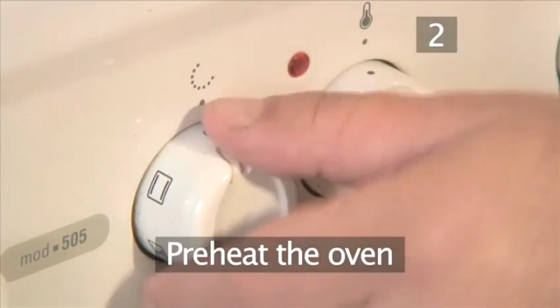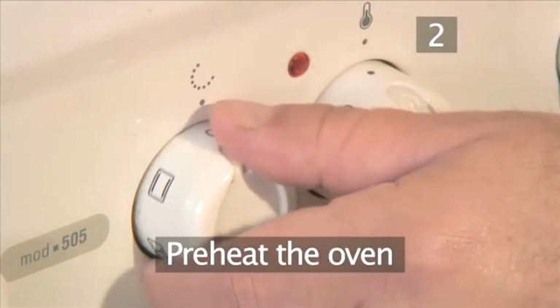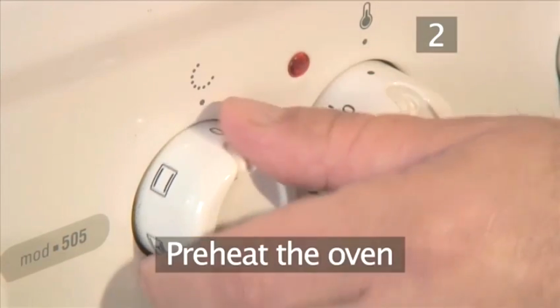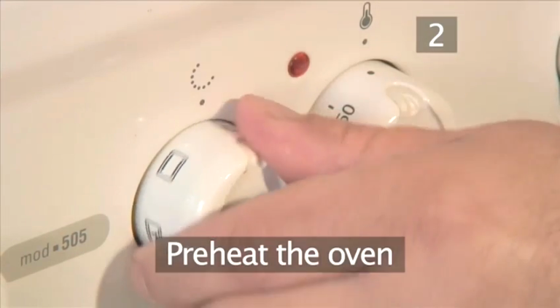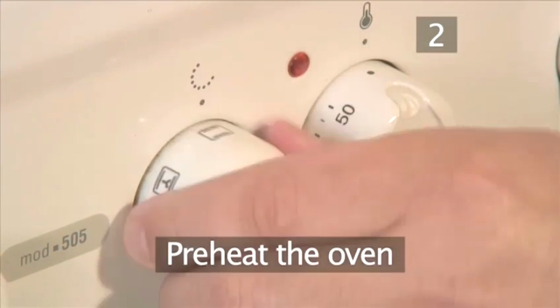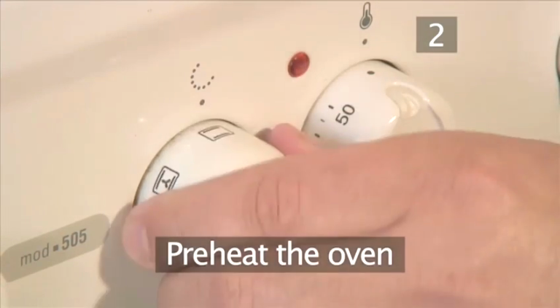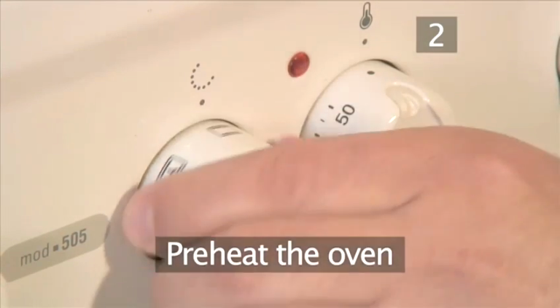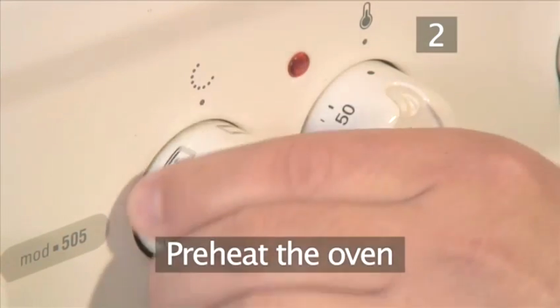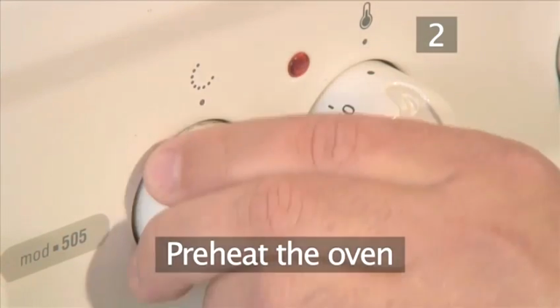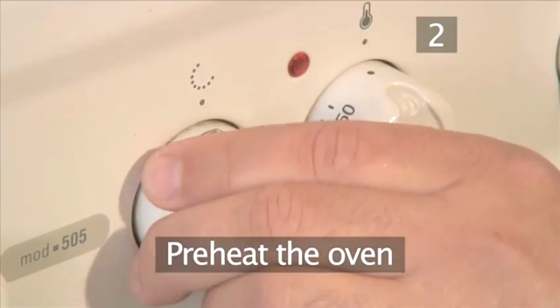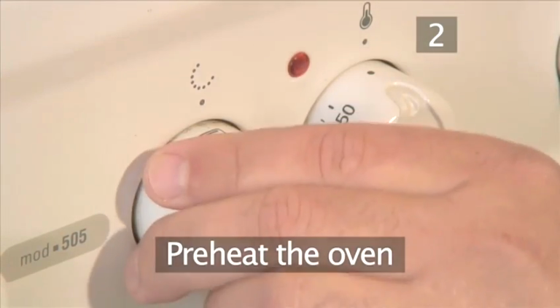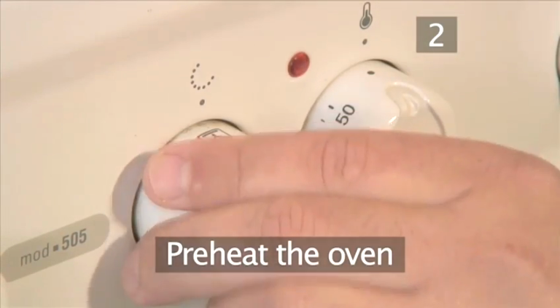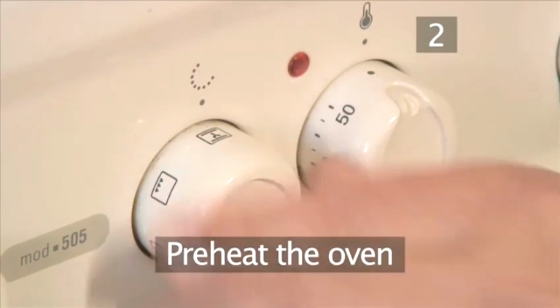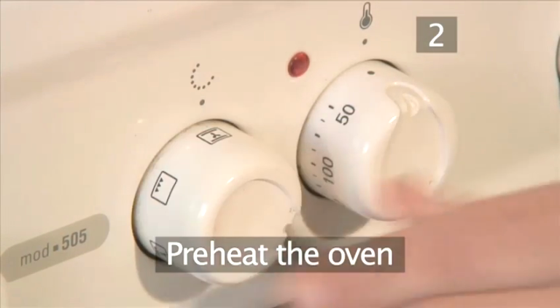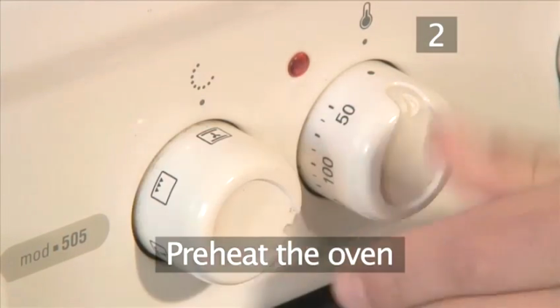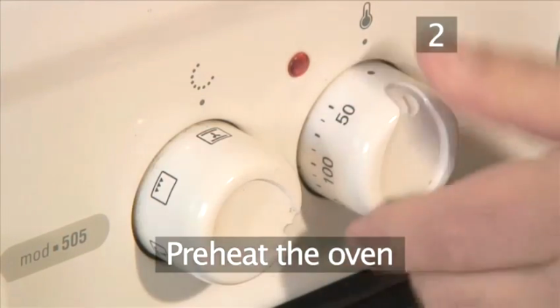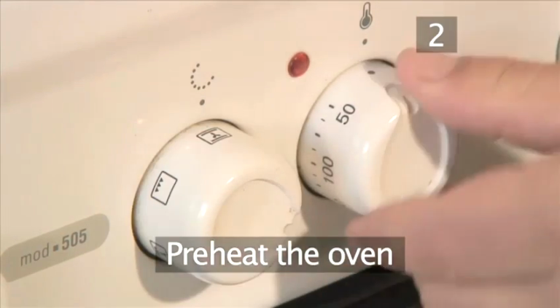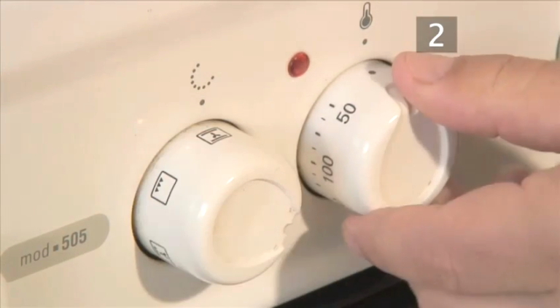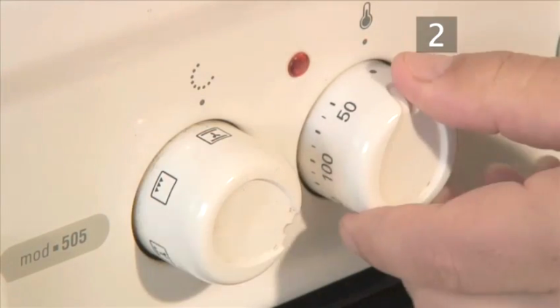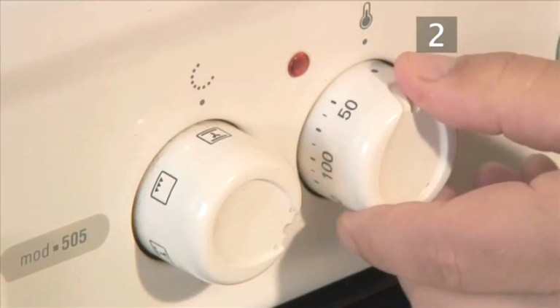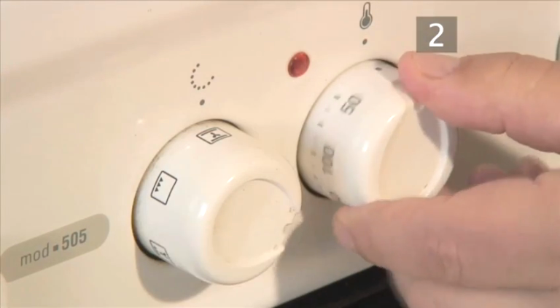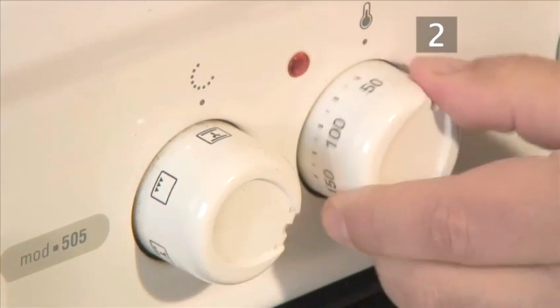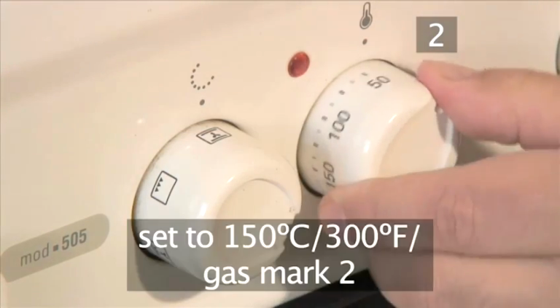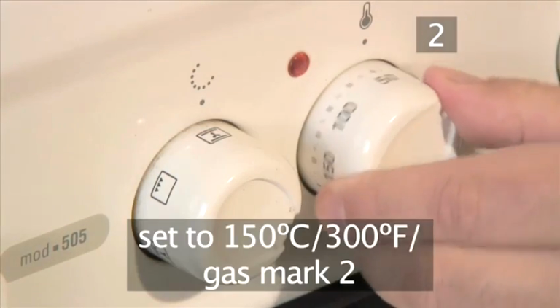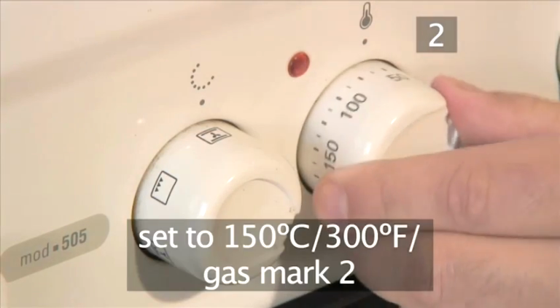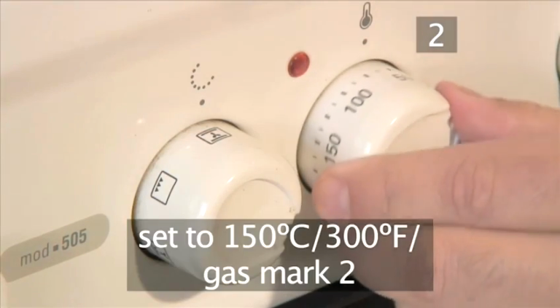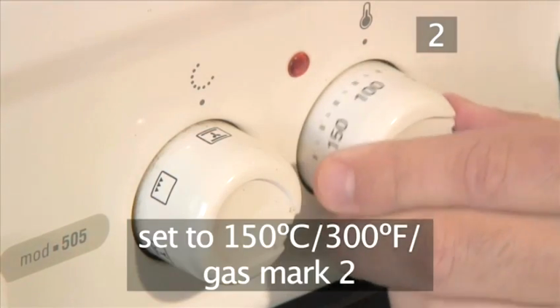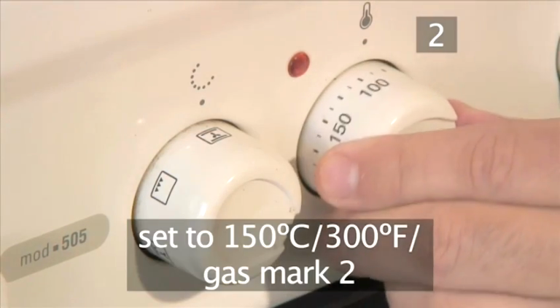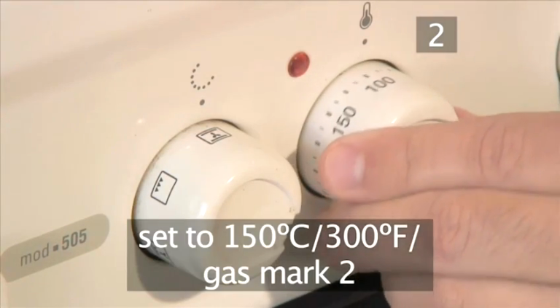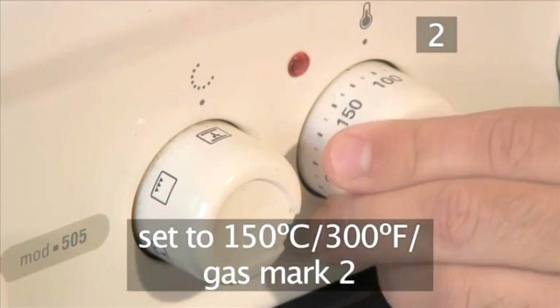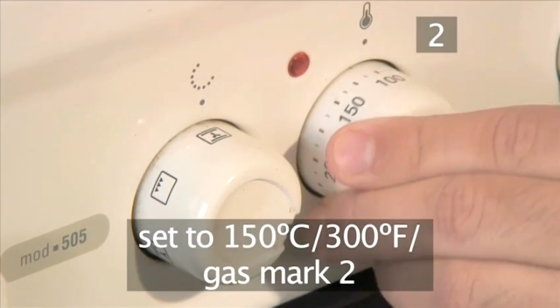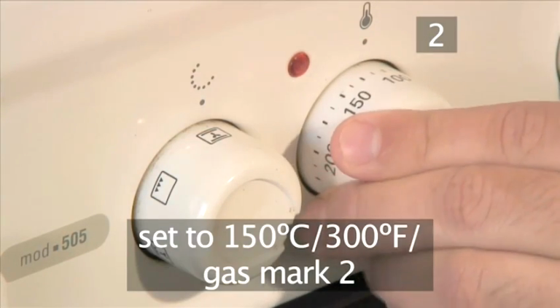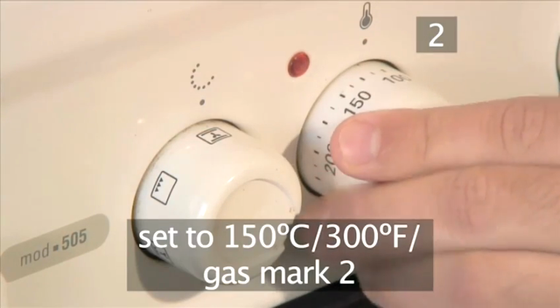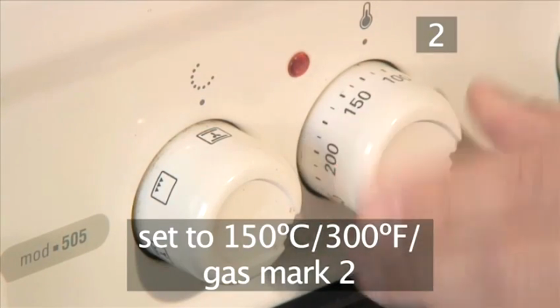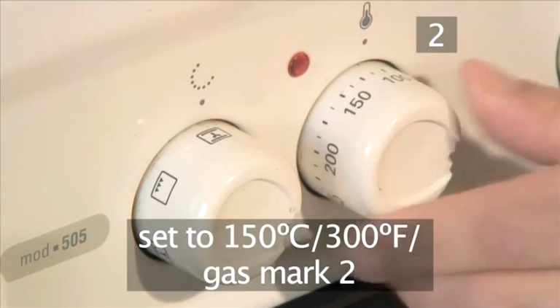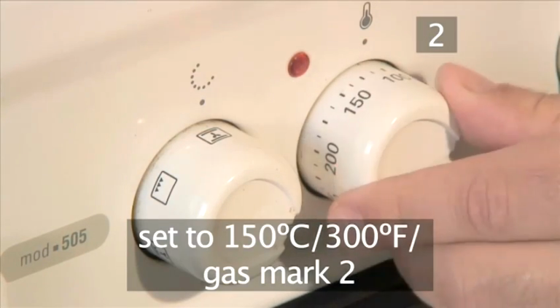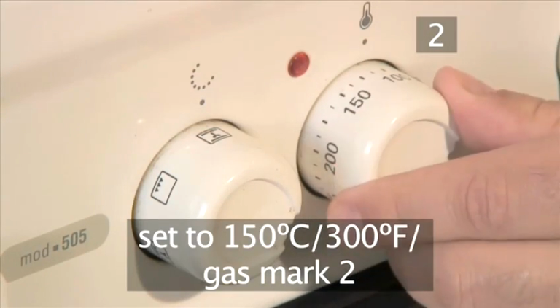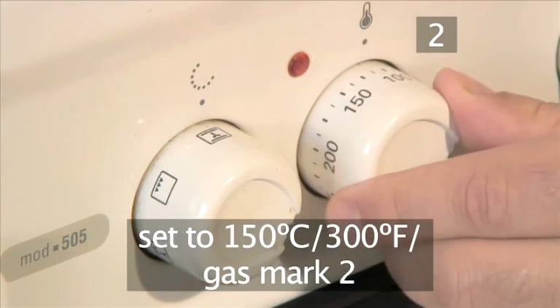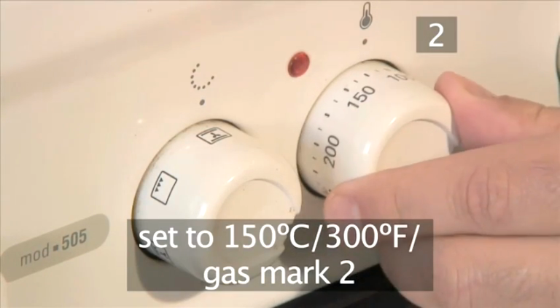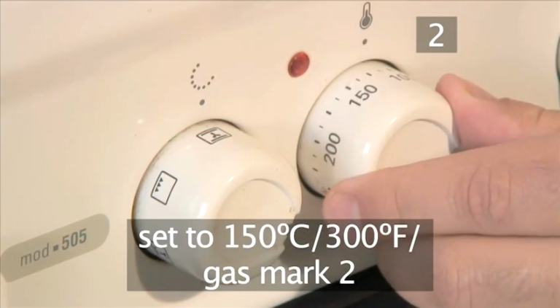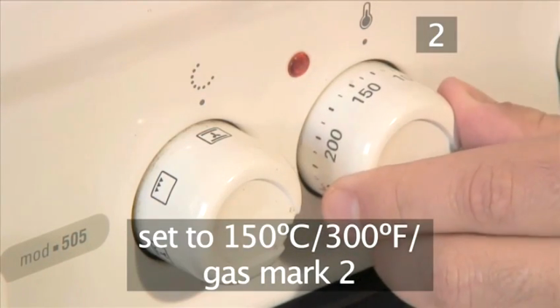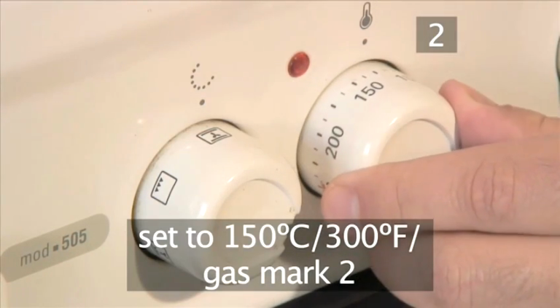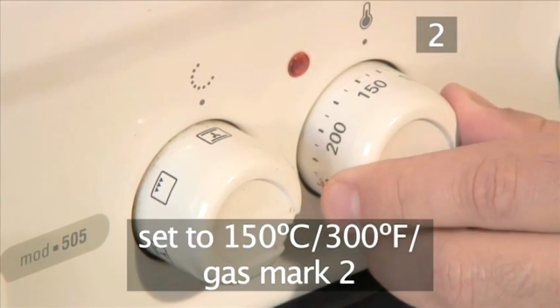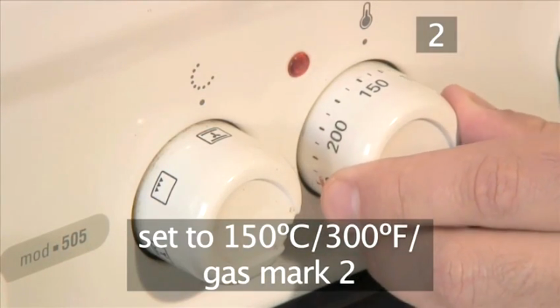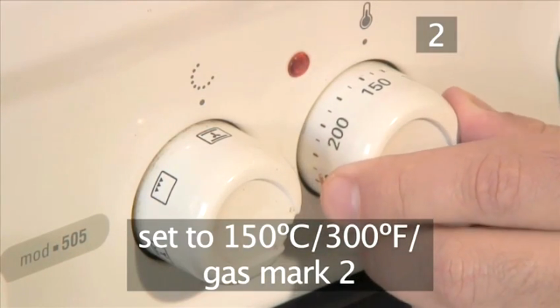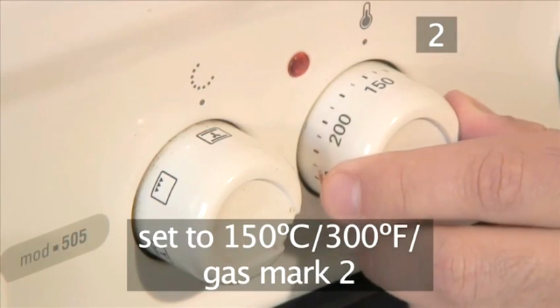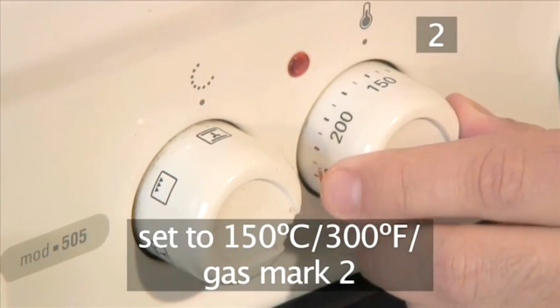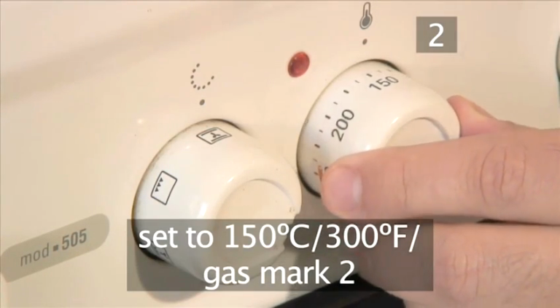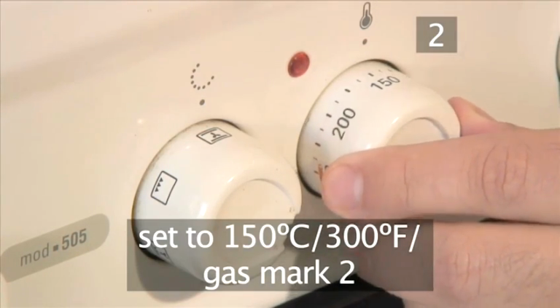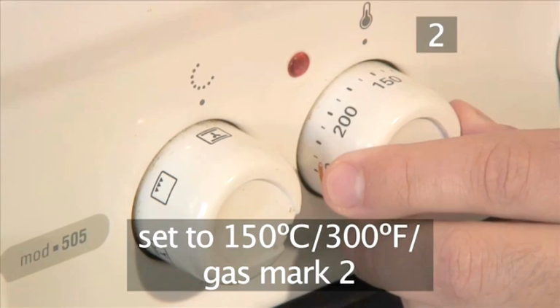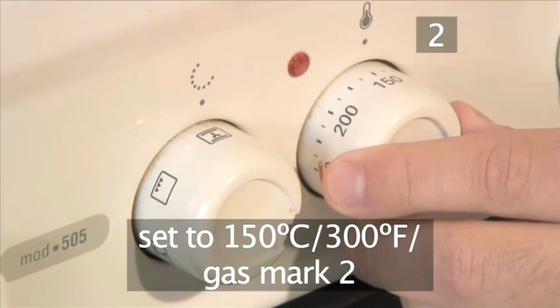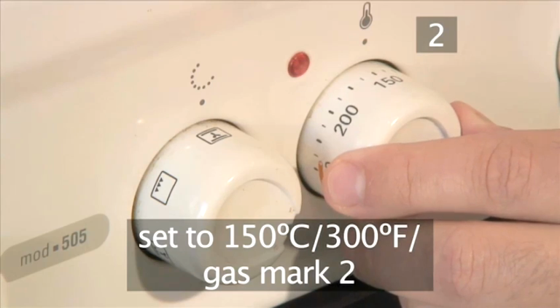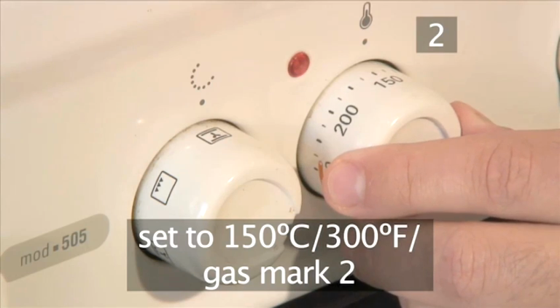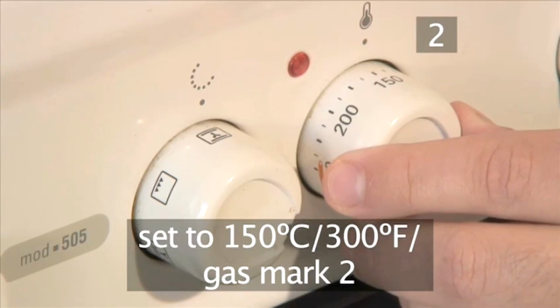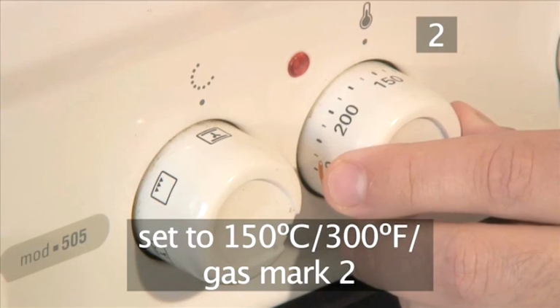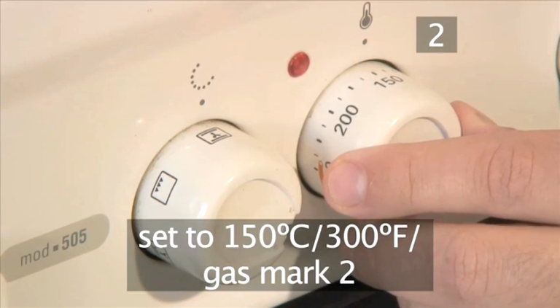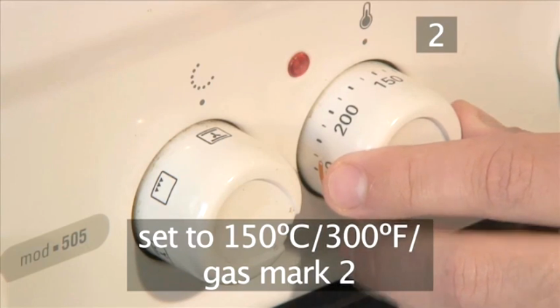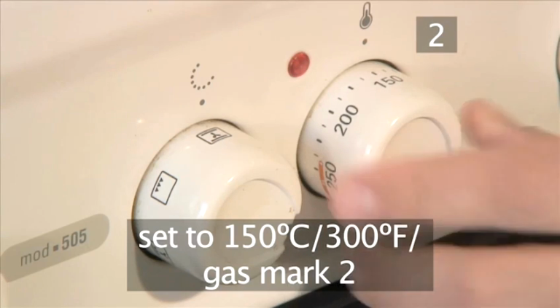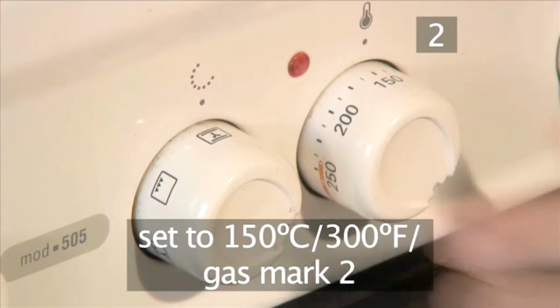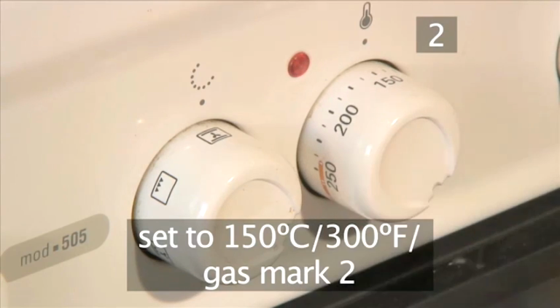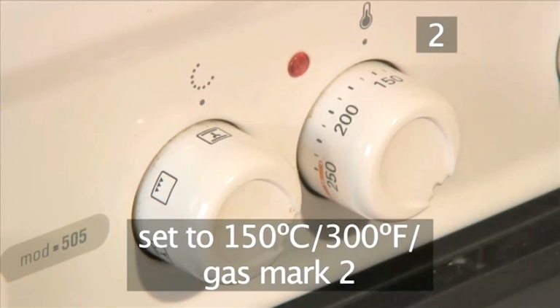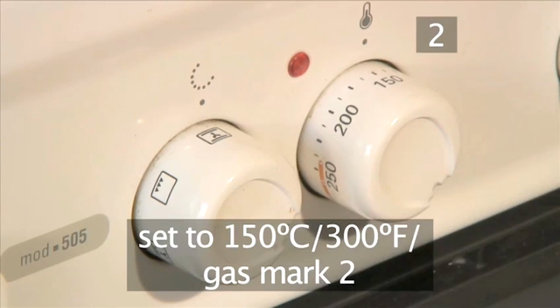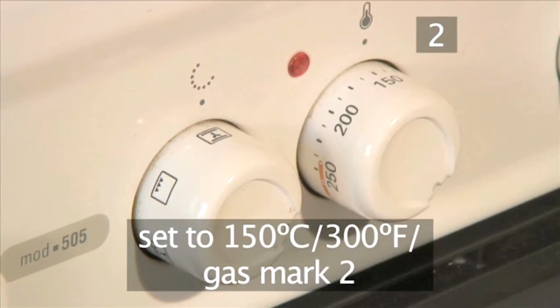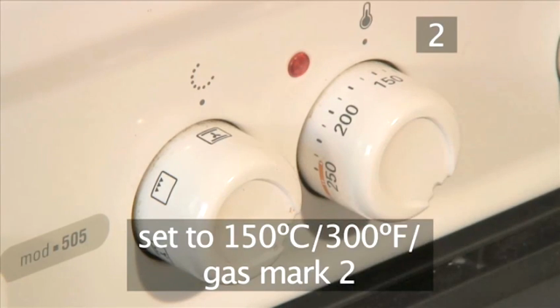Preheat the oven. Begin by setting the oven to 150 degrees centigrade or gas mark 2.